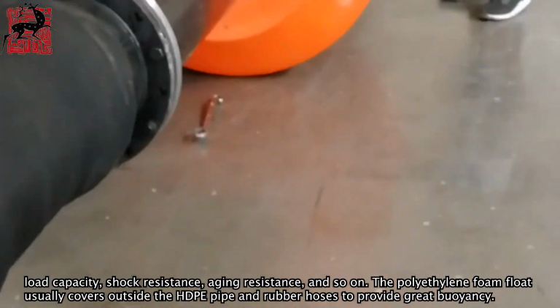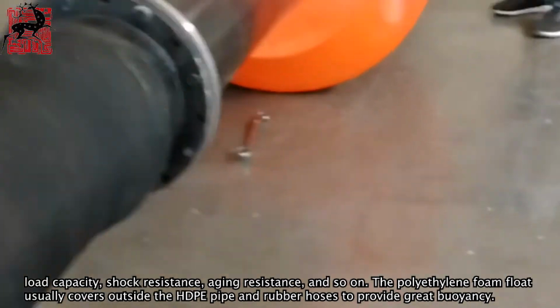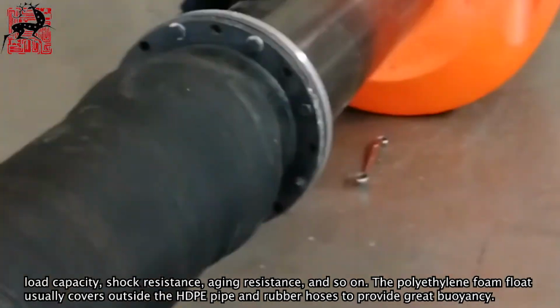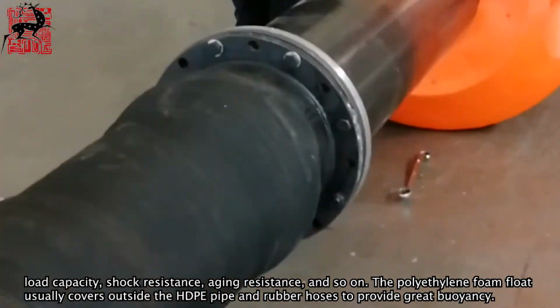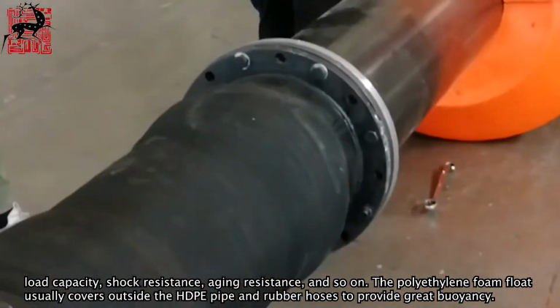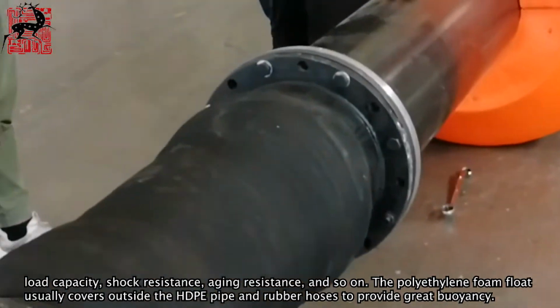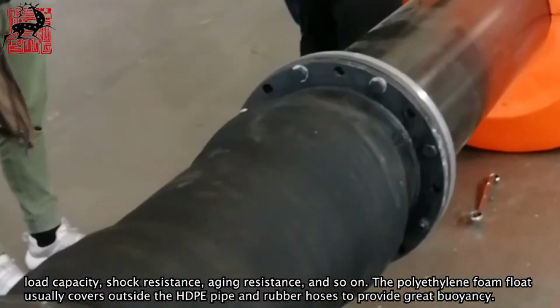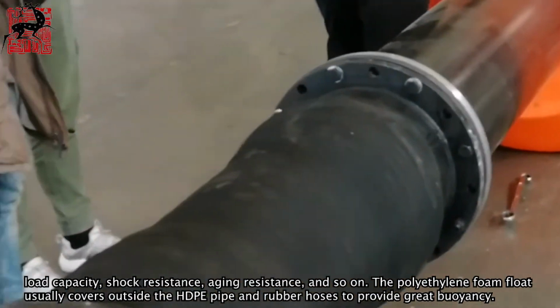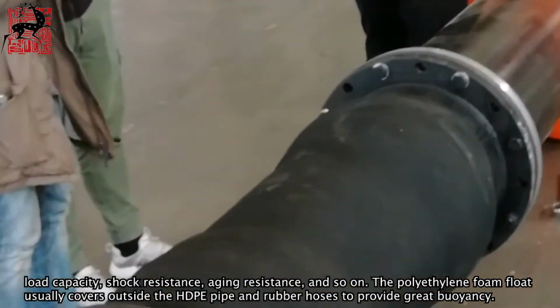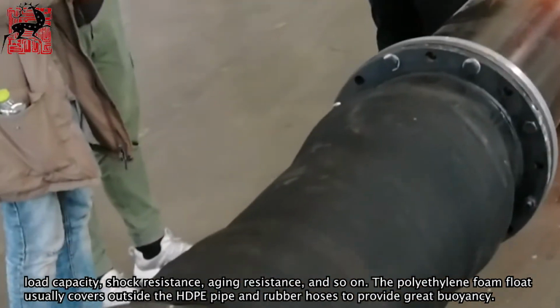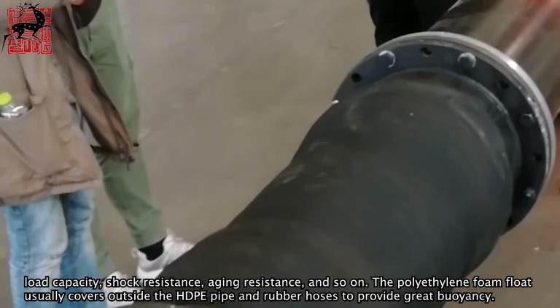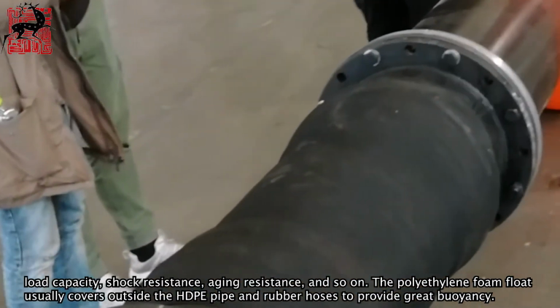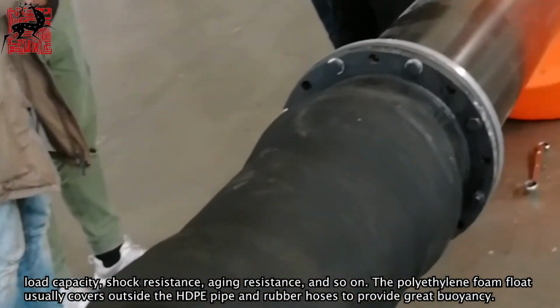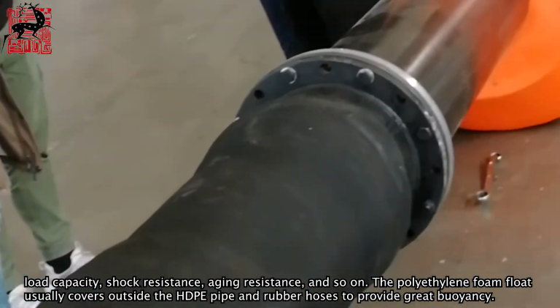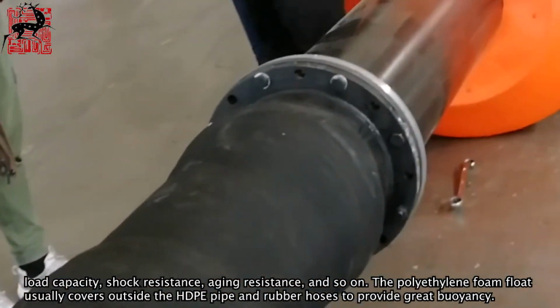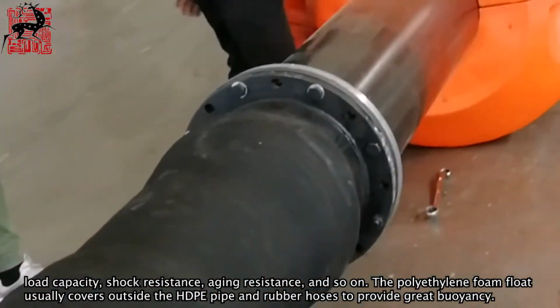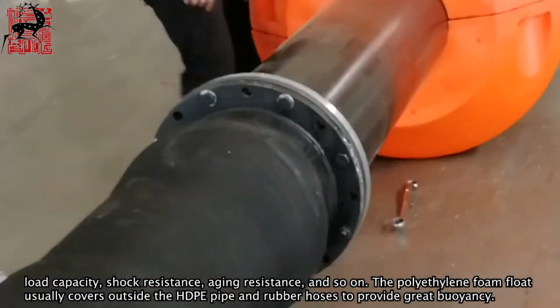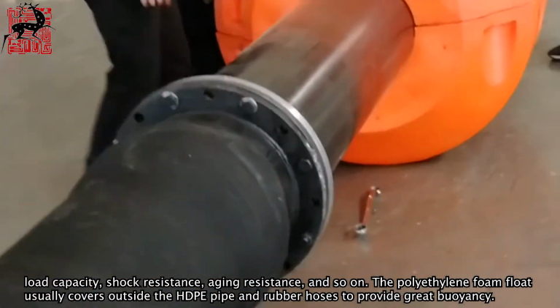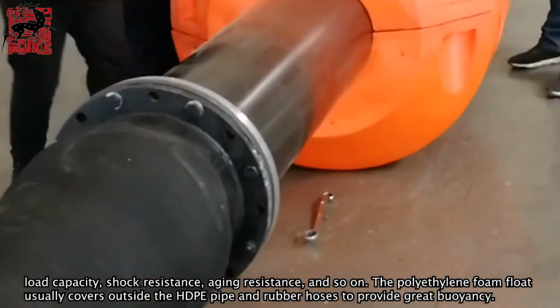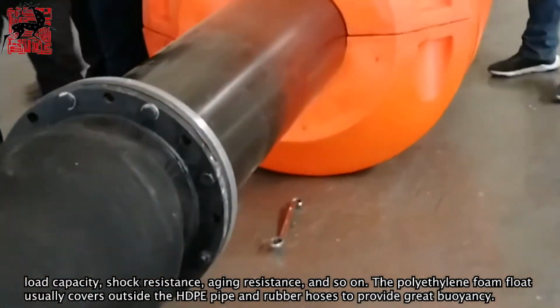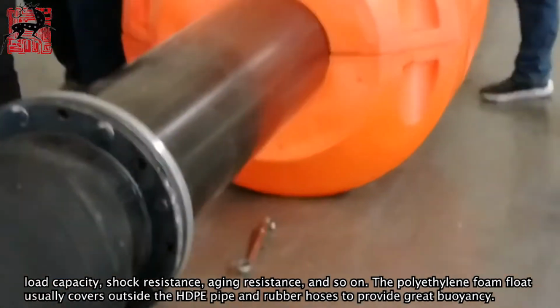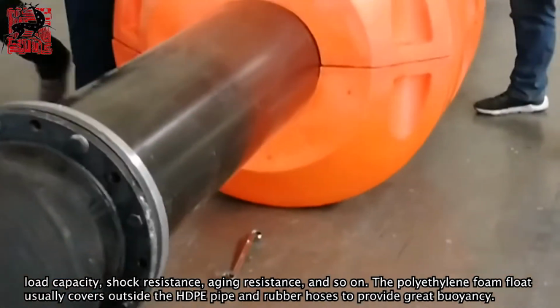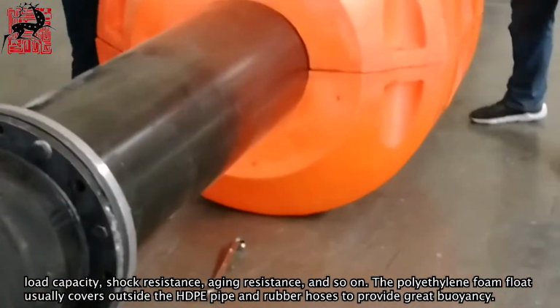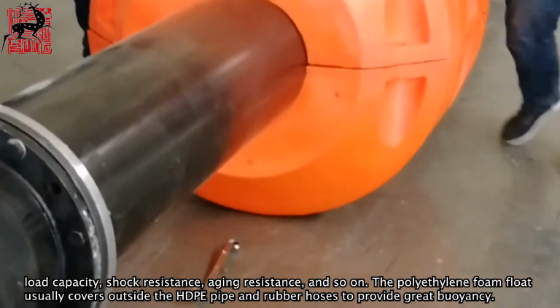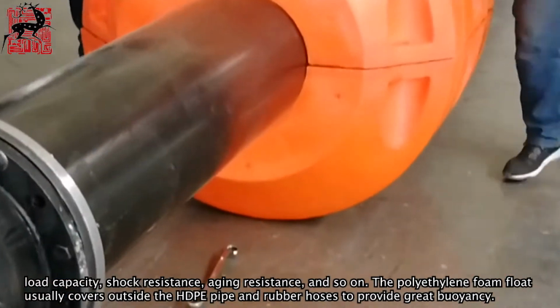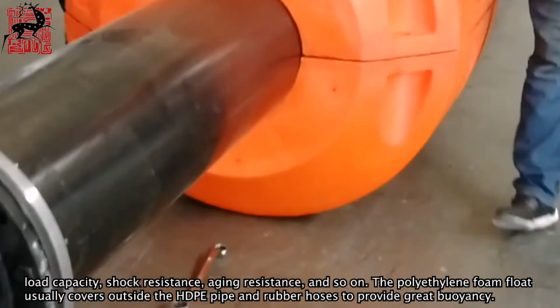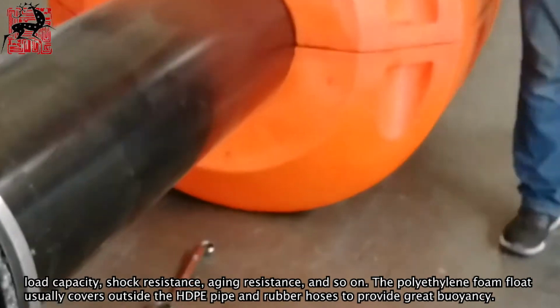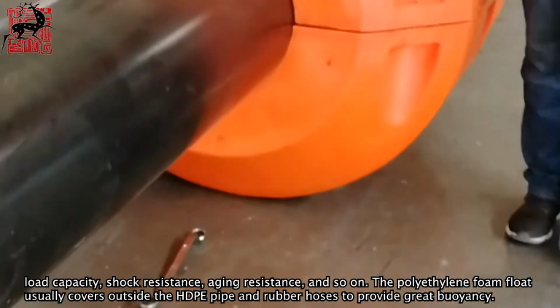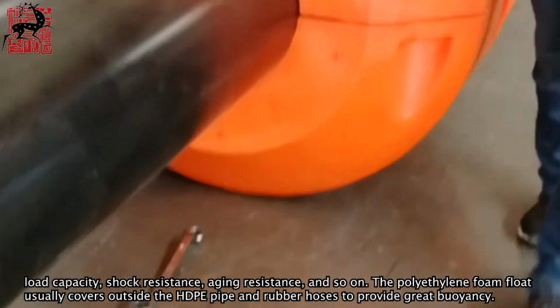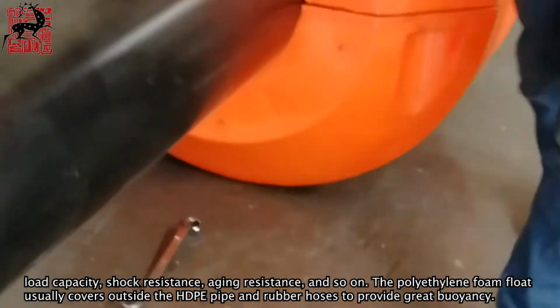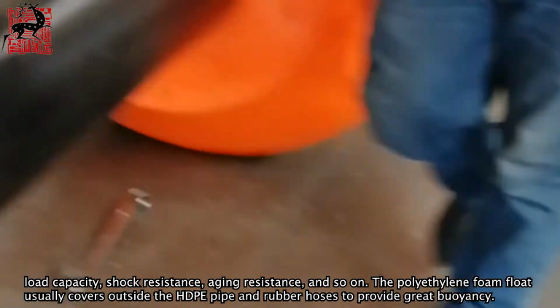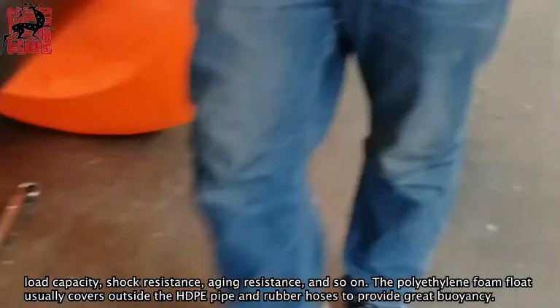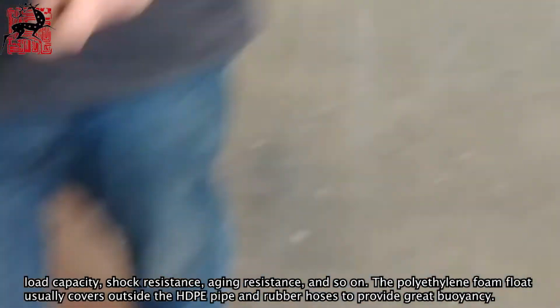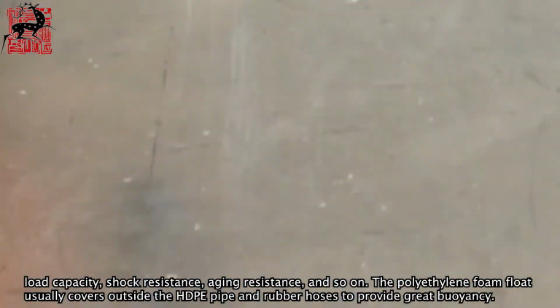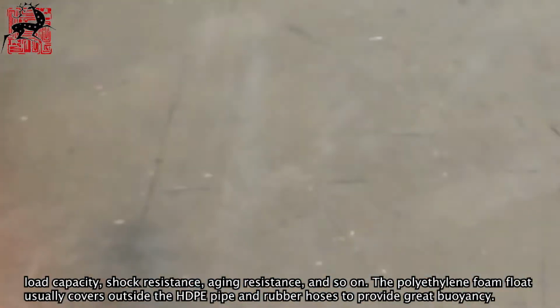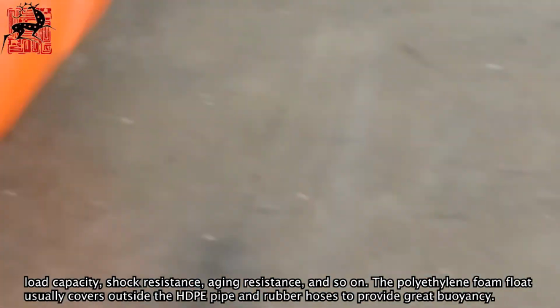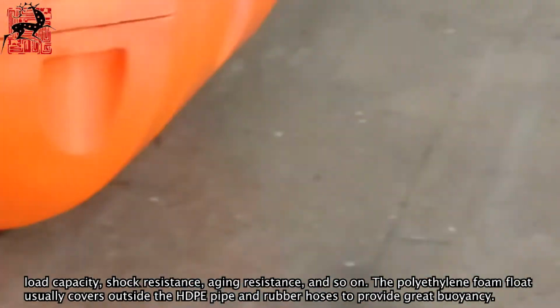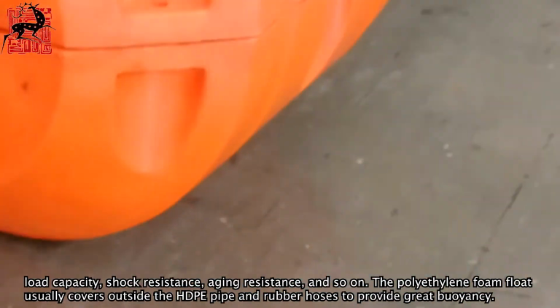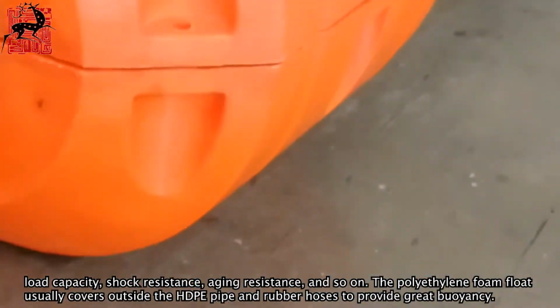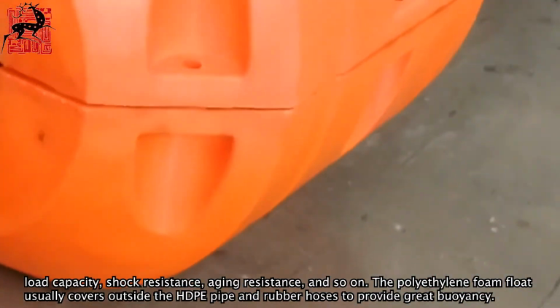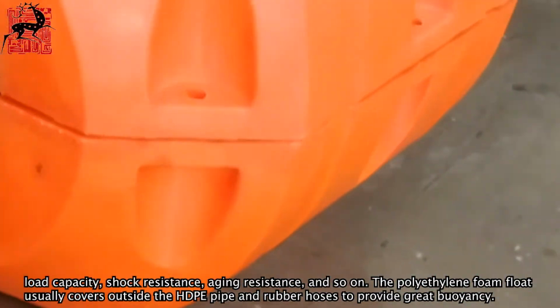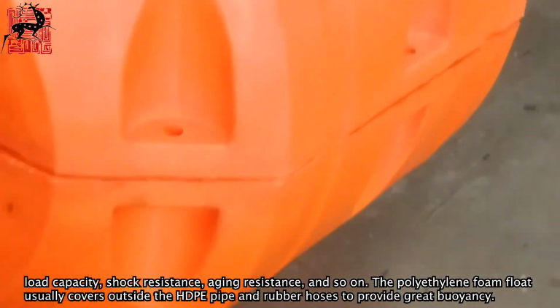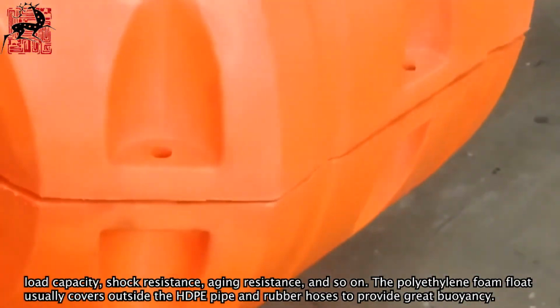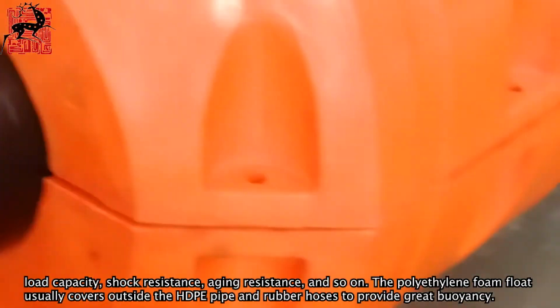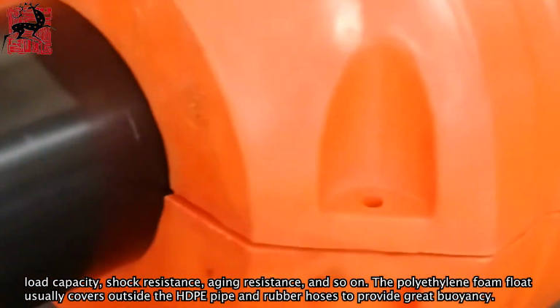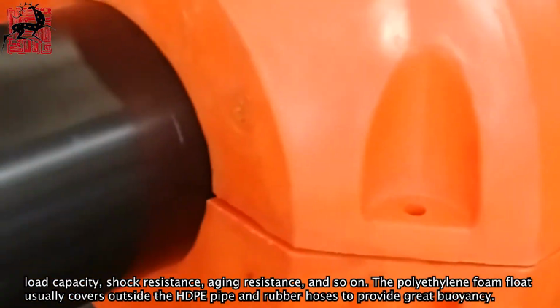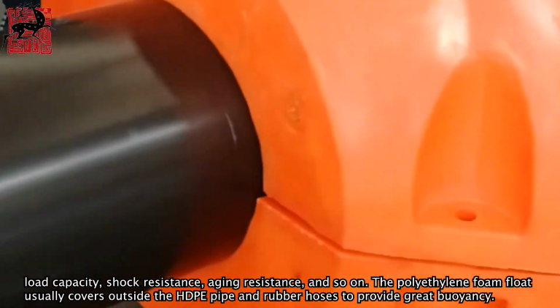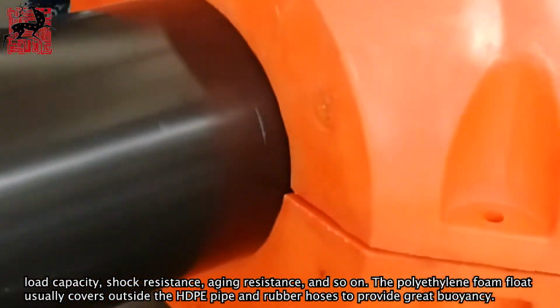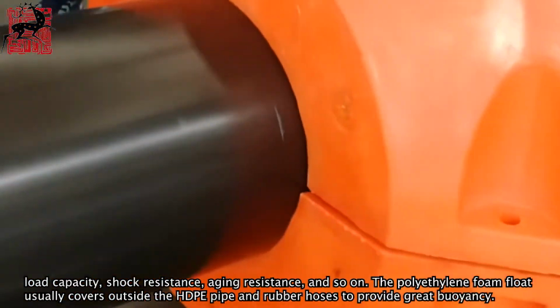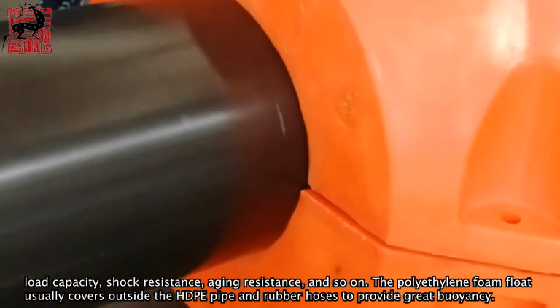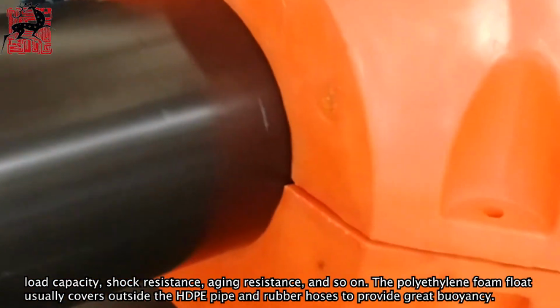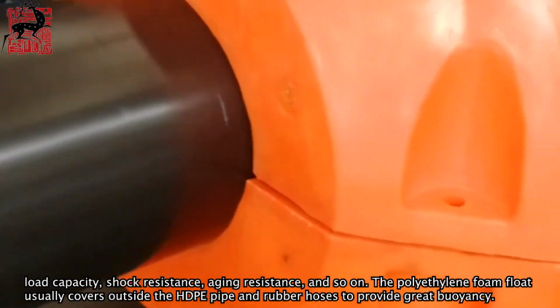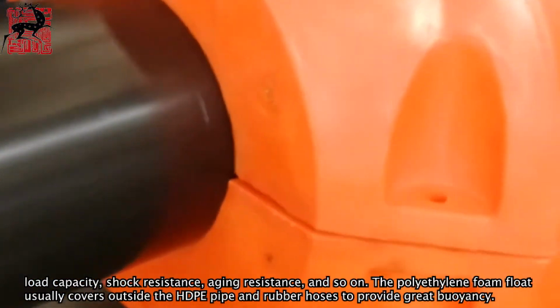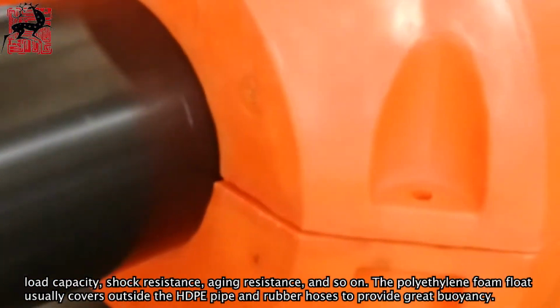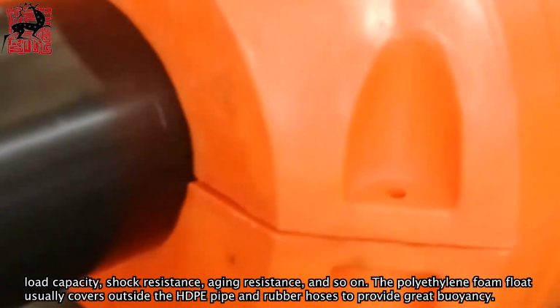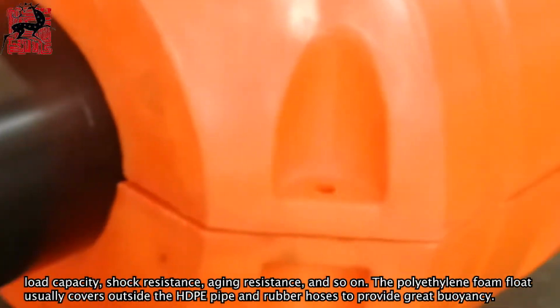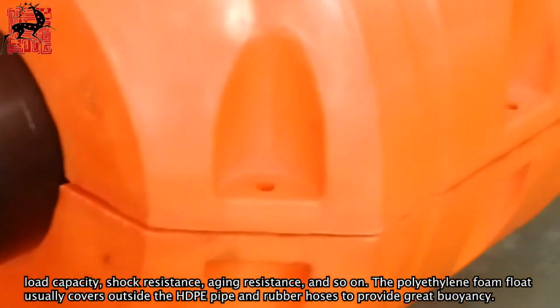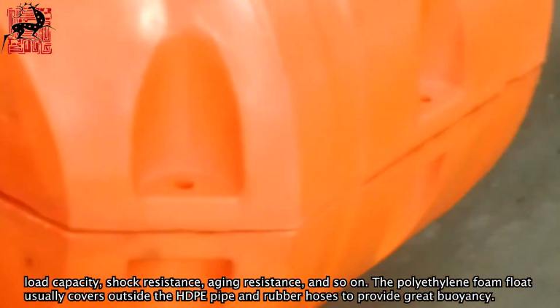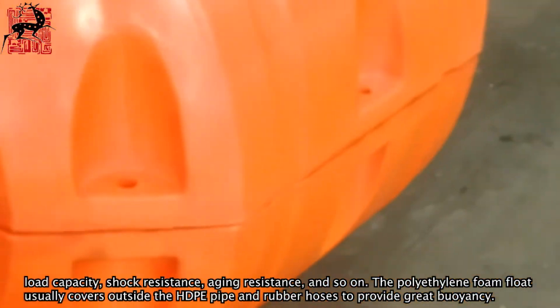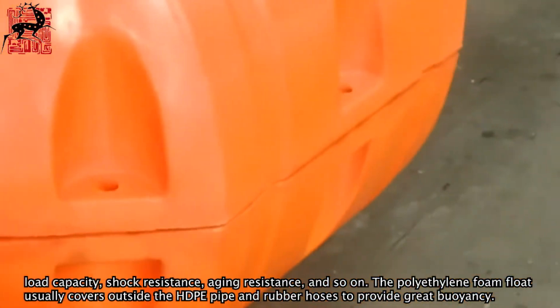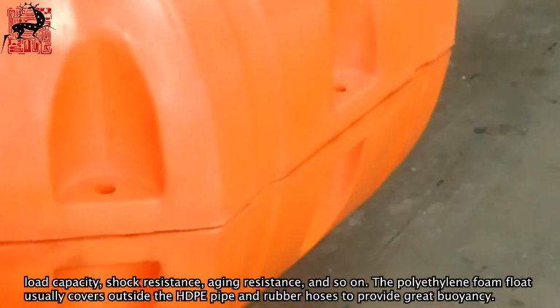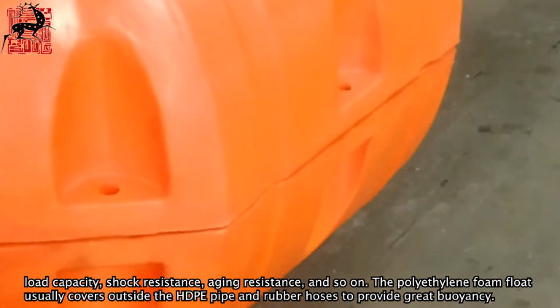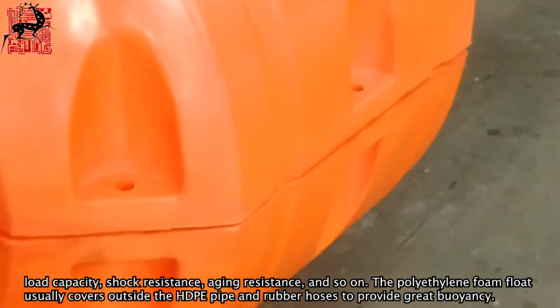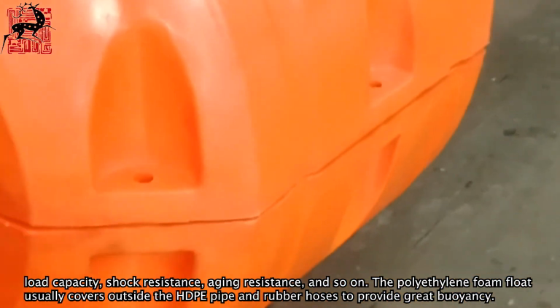The polyethylene foam float usually covers outside the HDPE pipe and rubber hoses to provide great buoyancy.